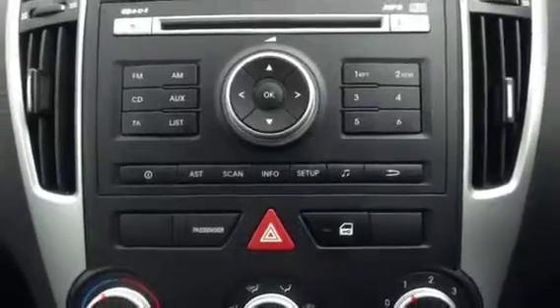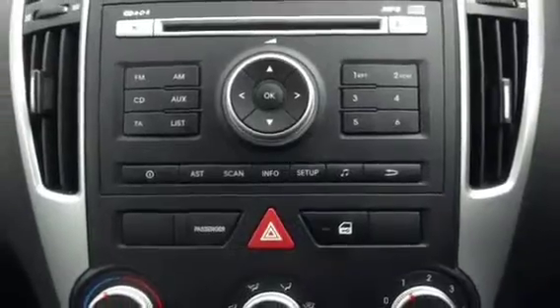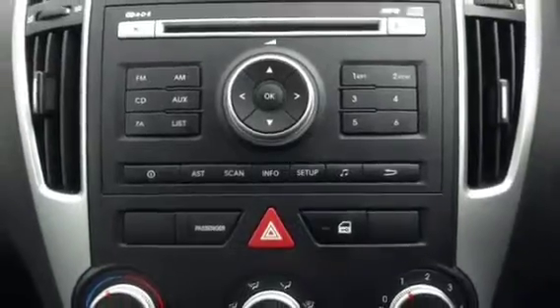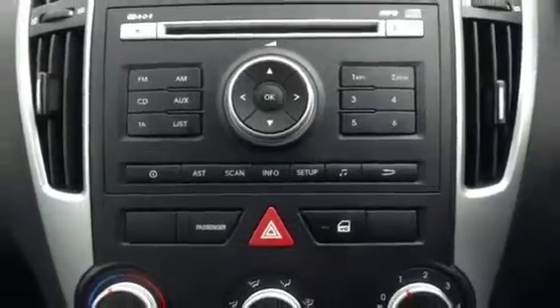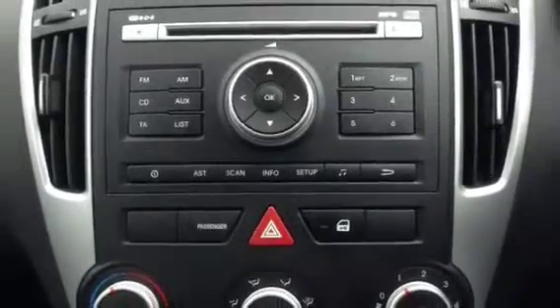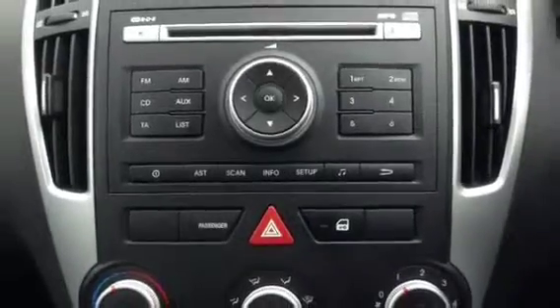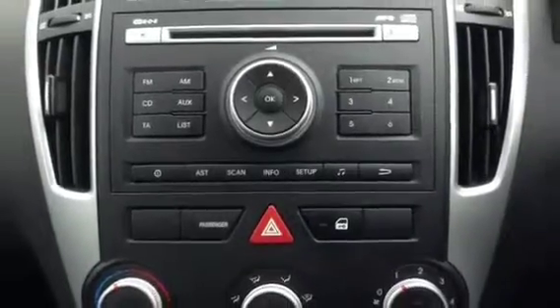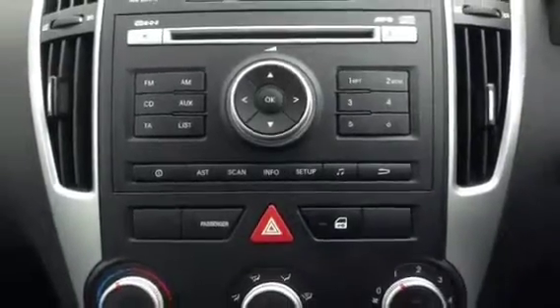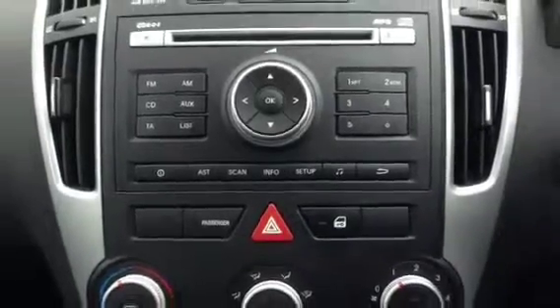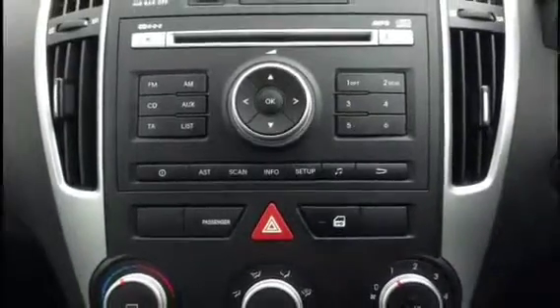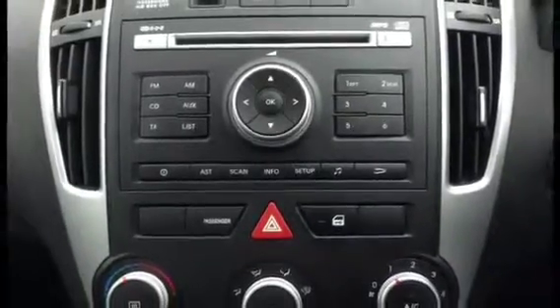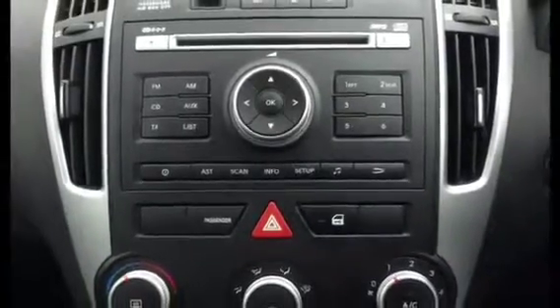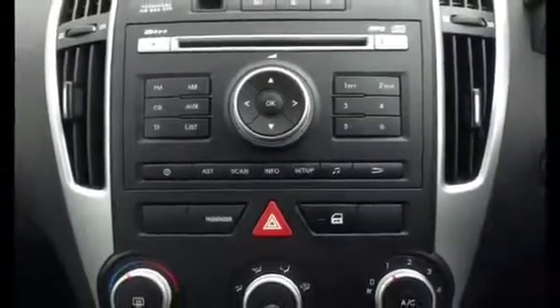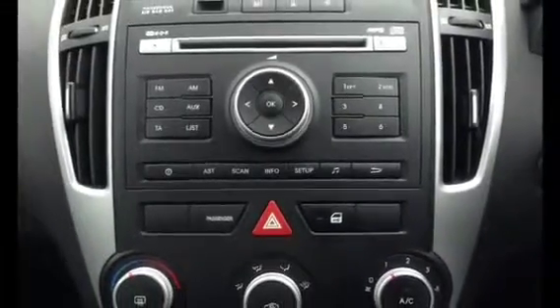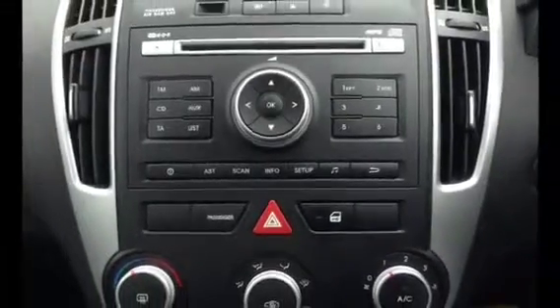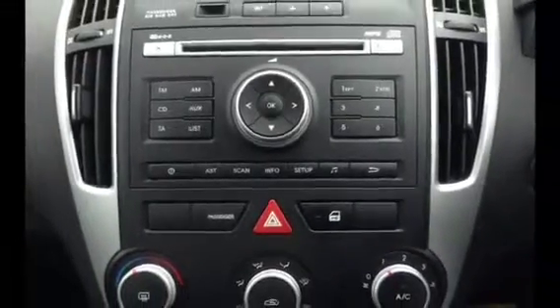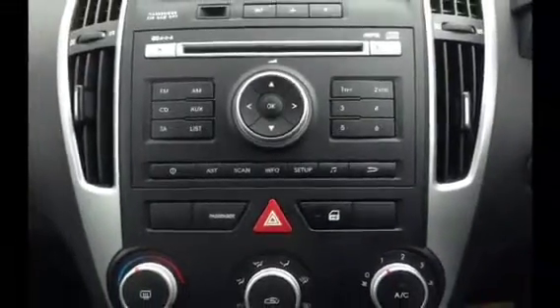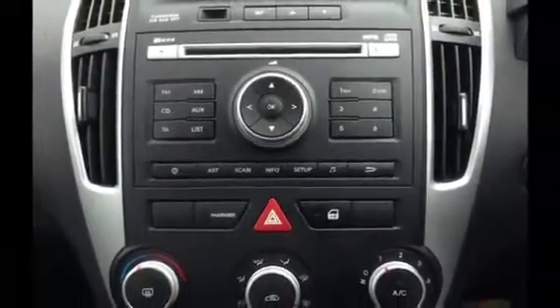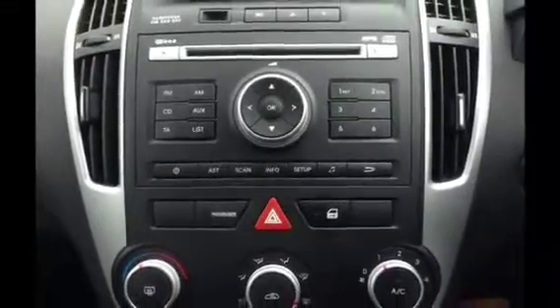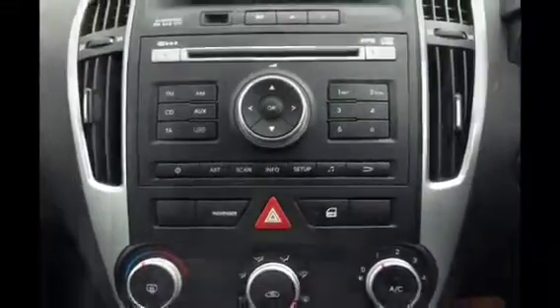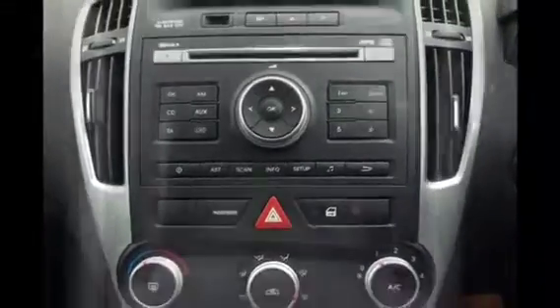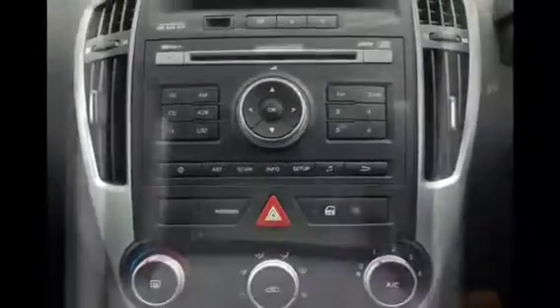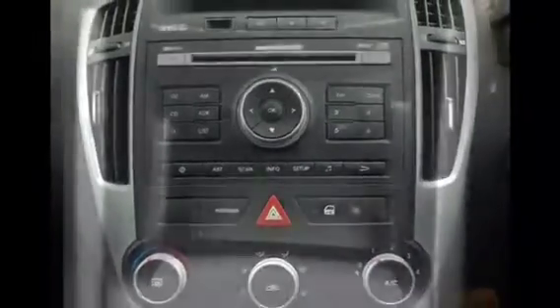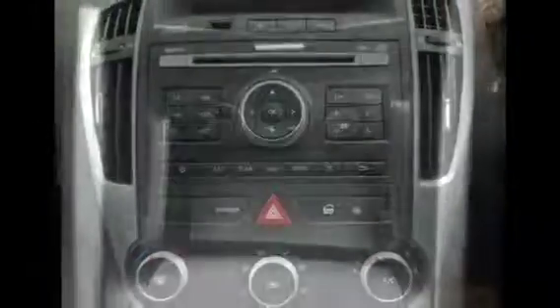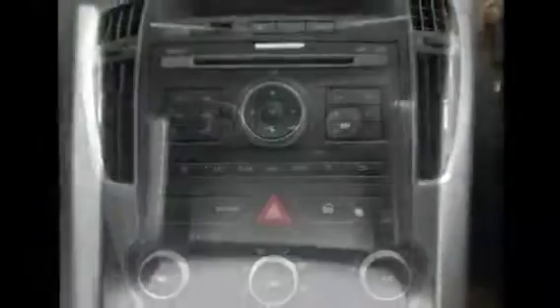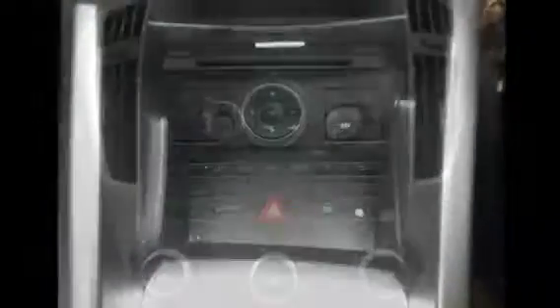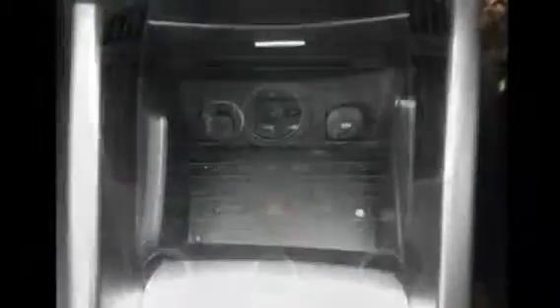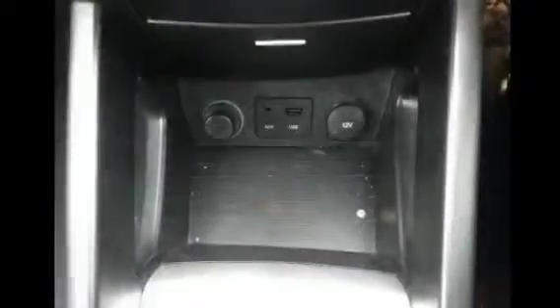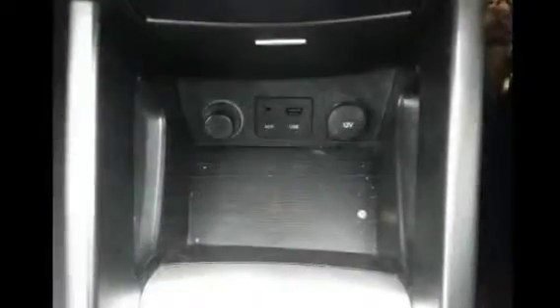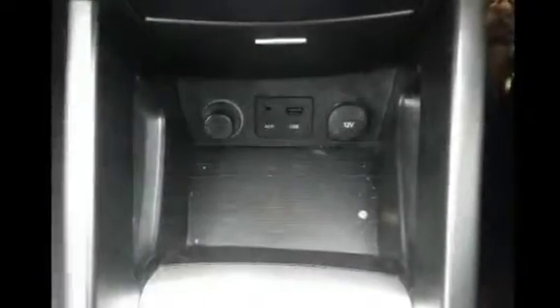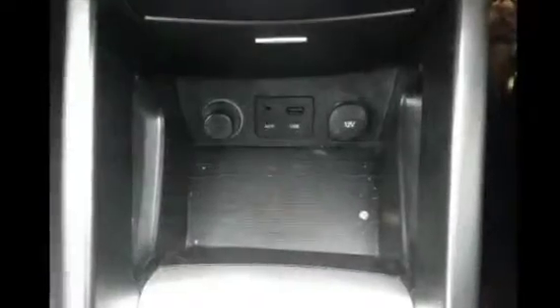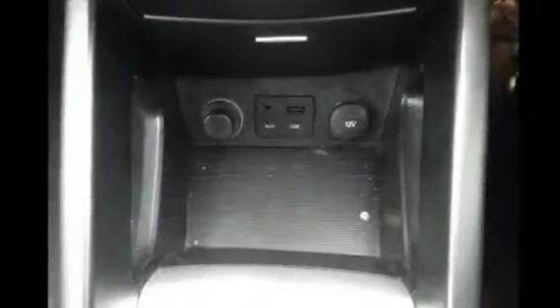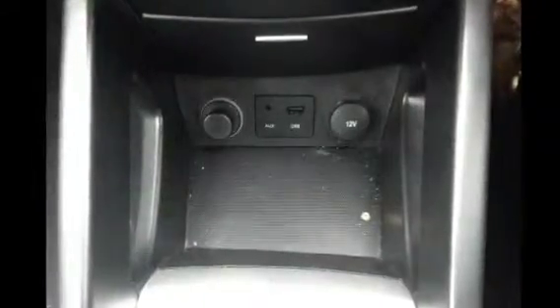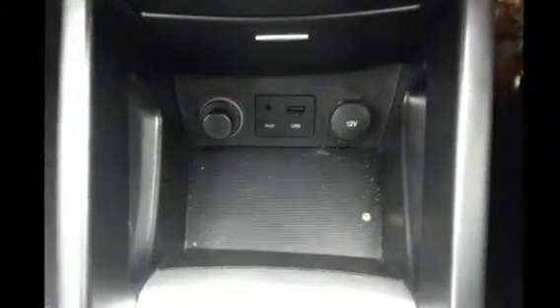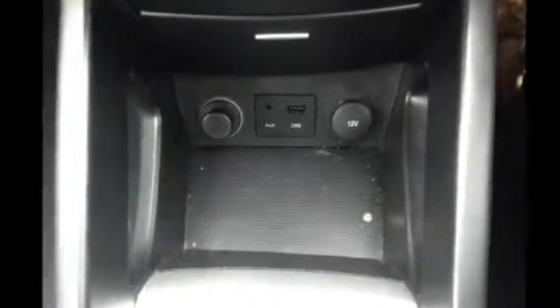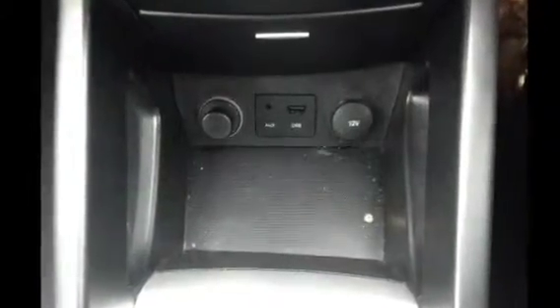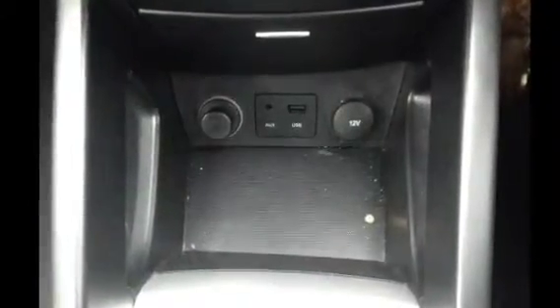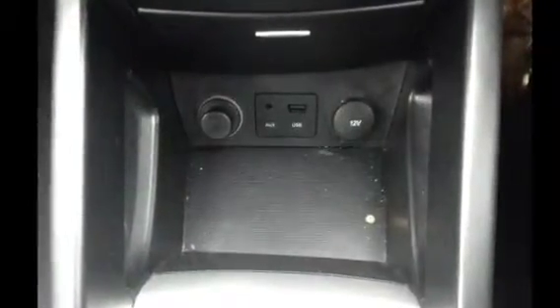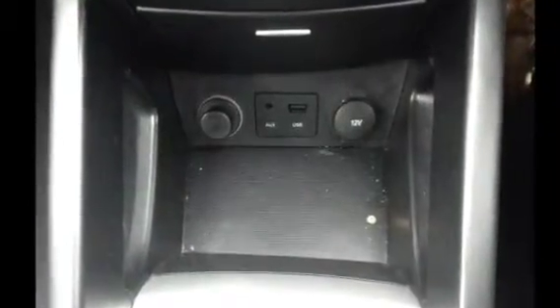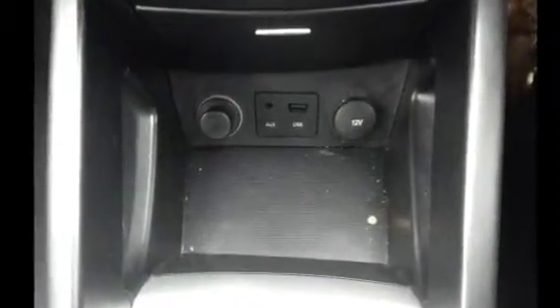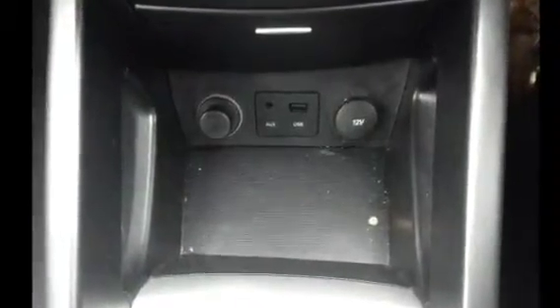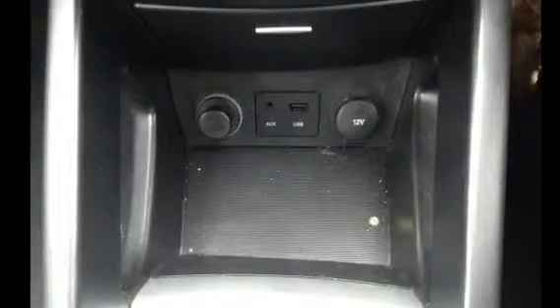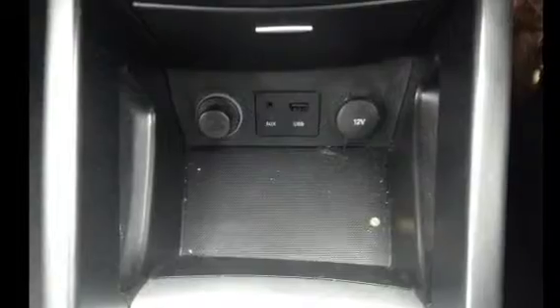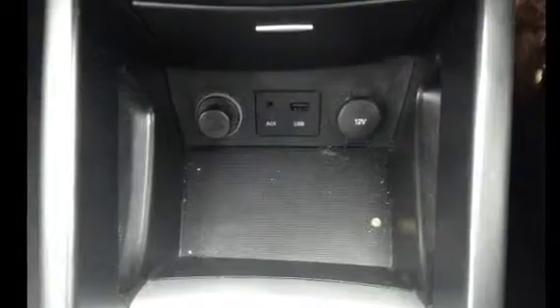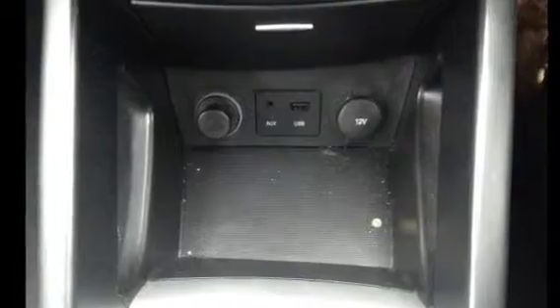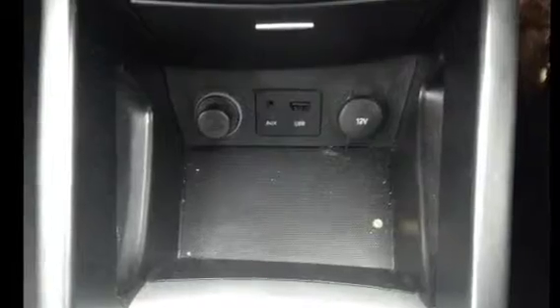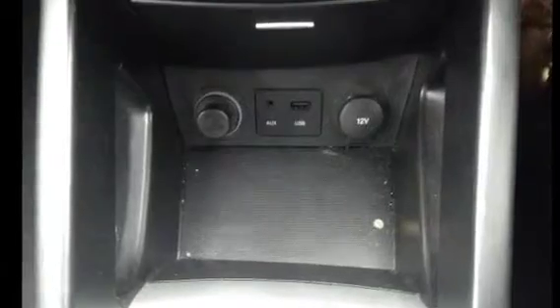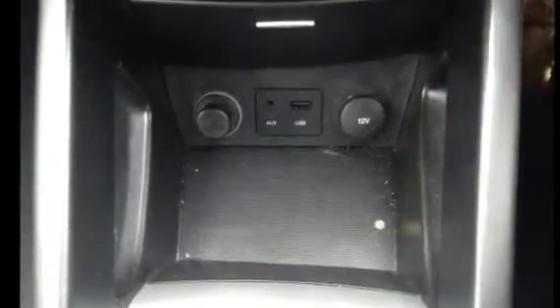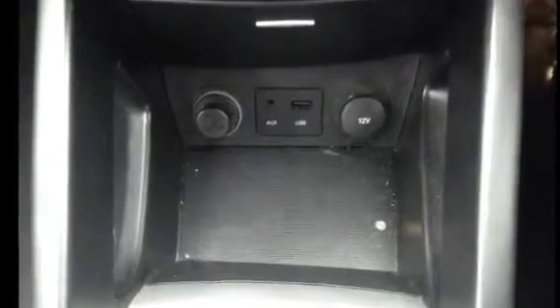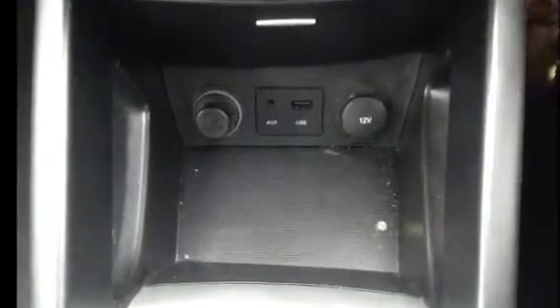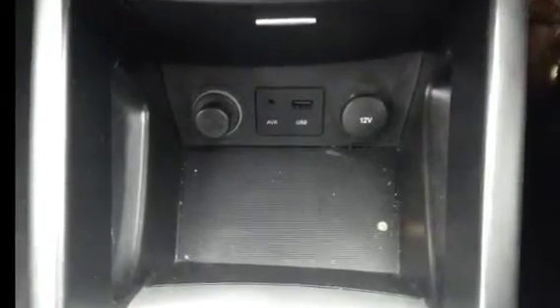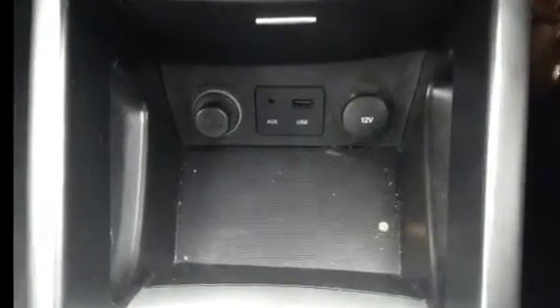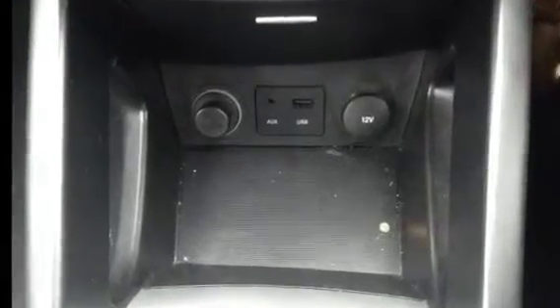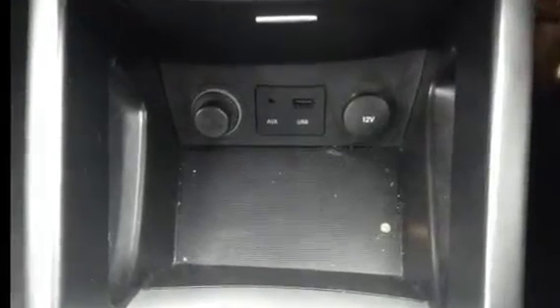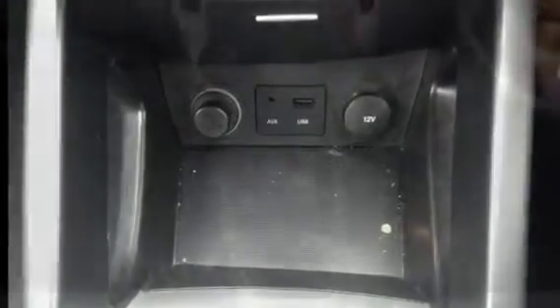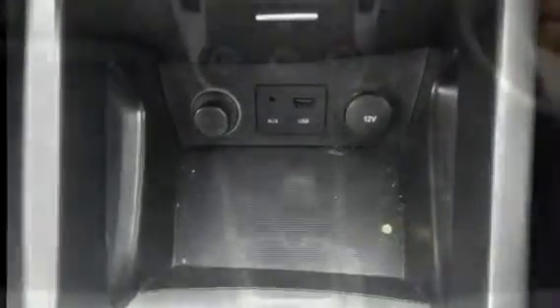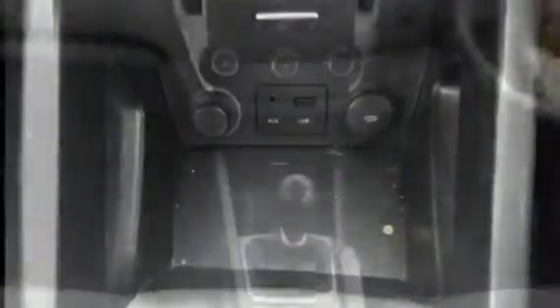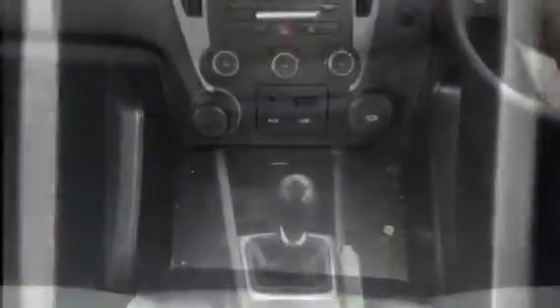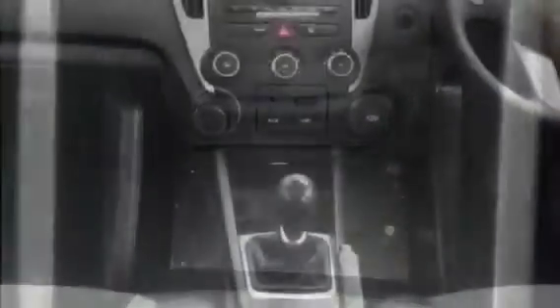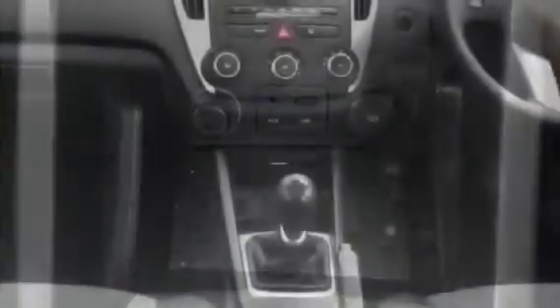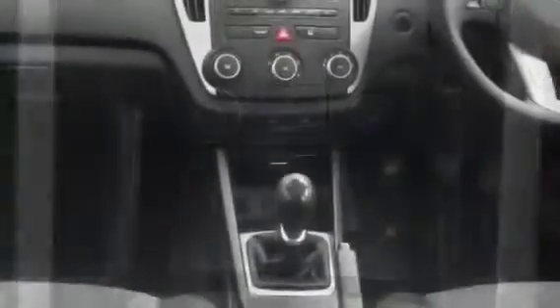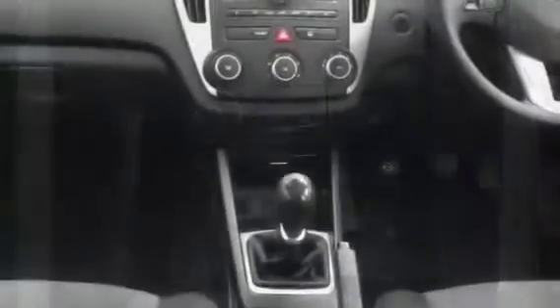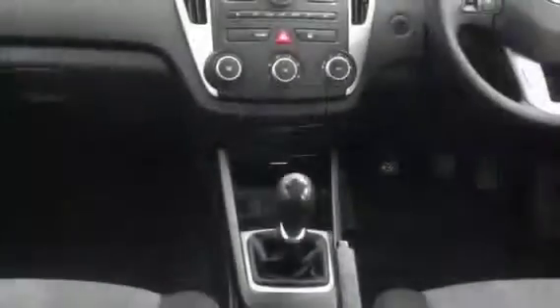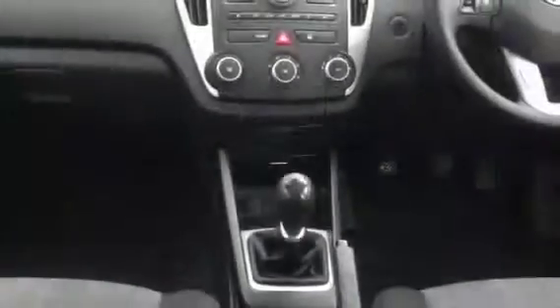It also features a radio CD player, 12-volt power point, USB and ancillary connections, and of course air conditioning.